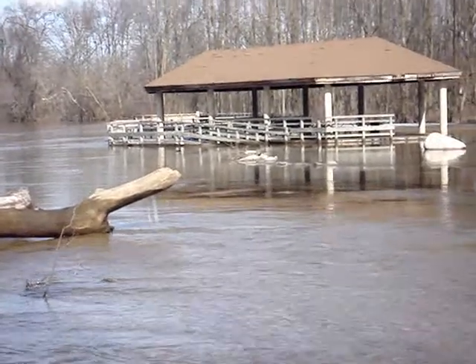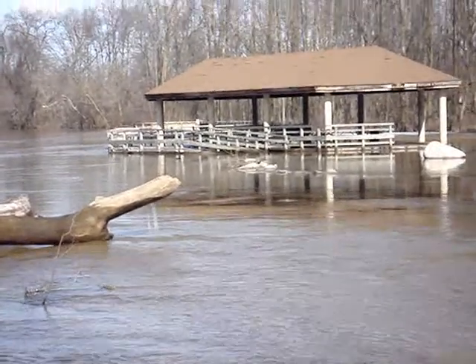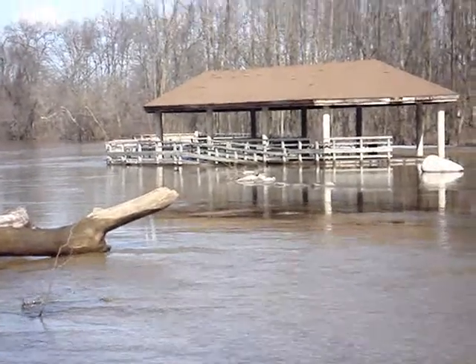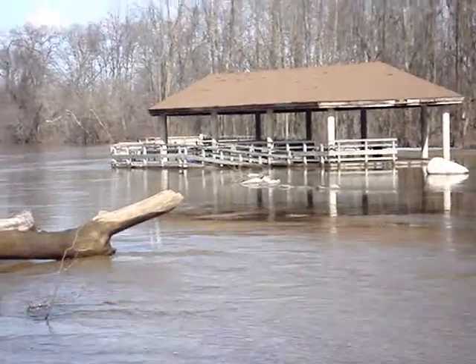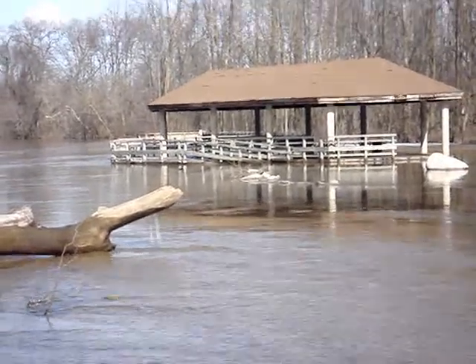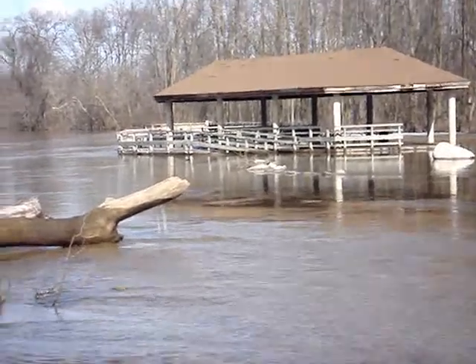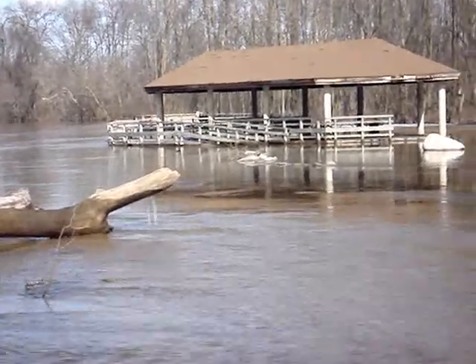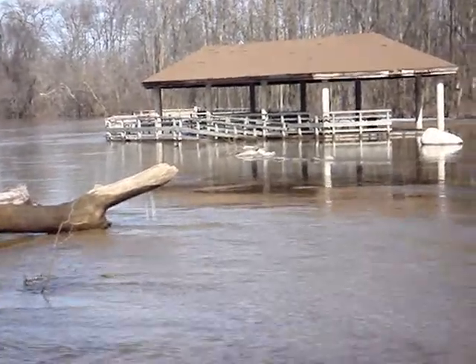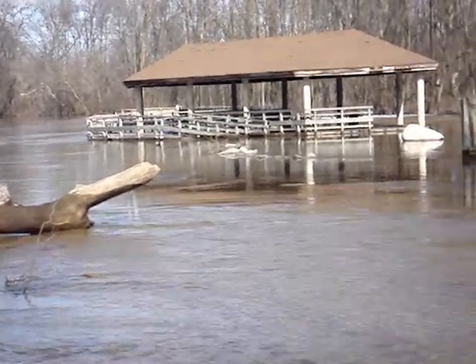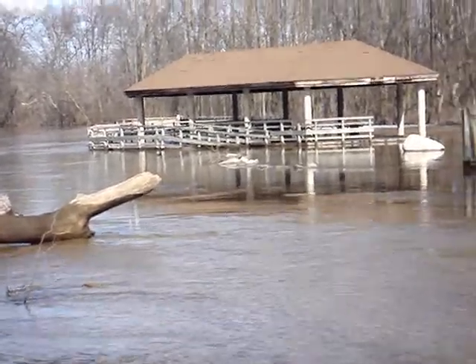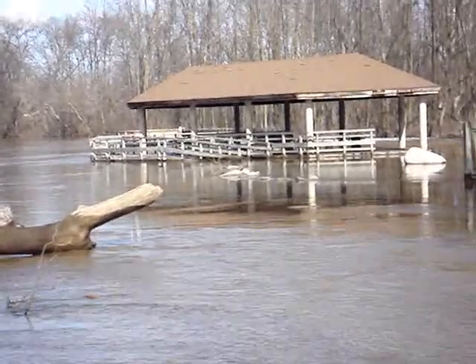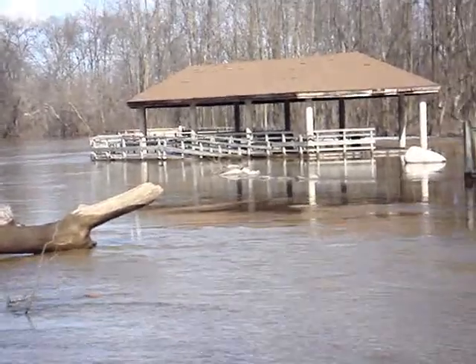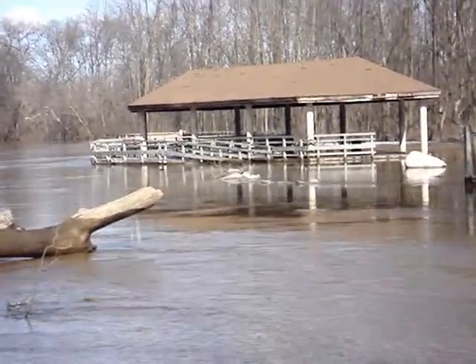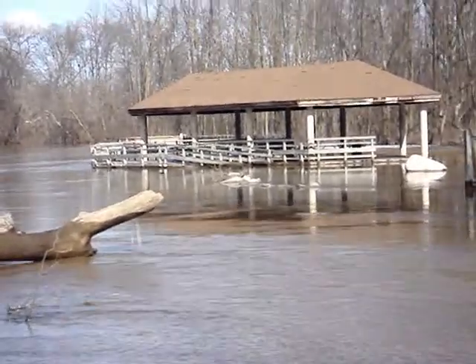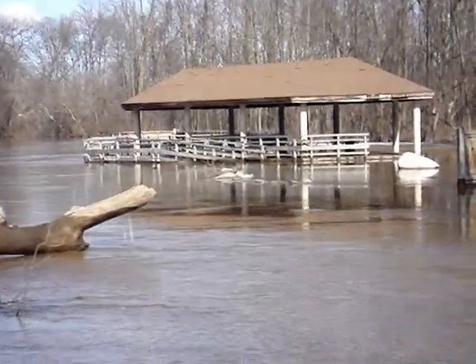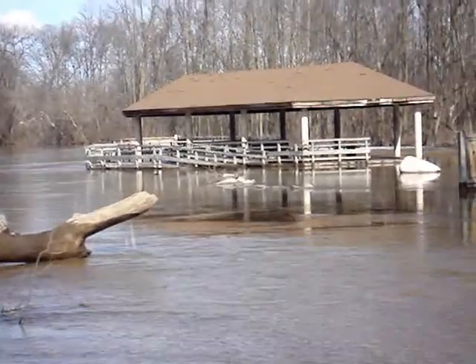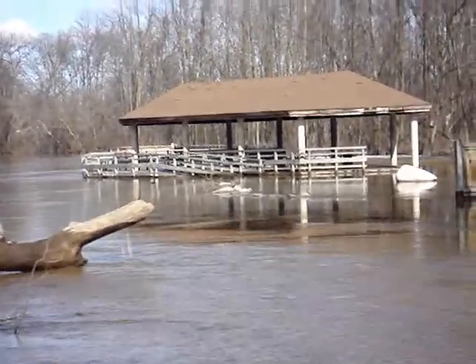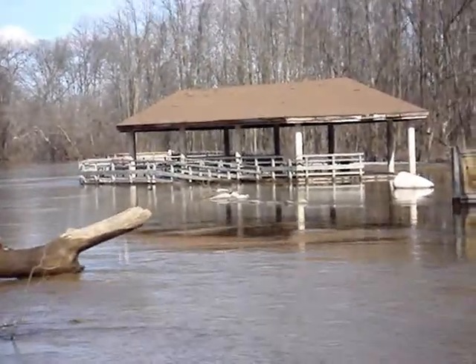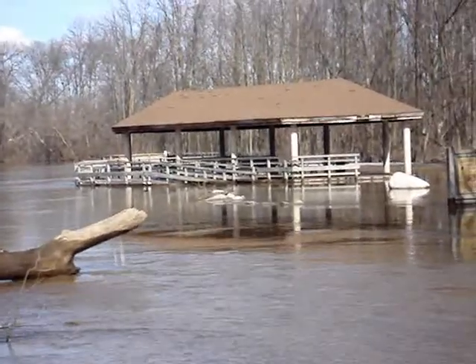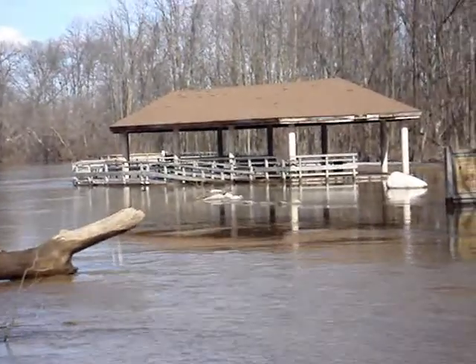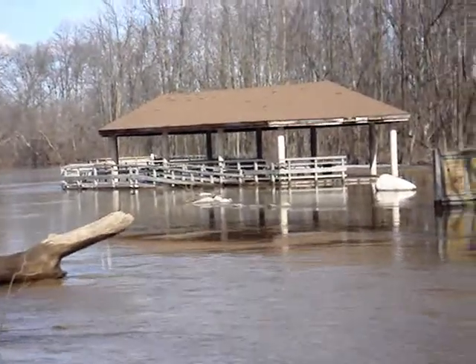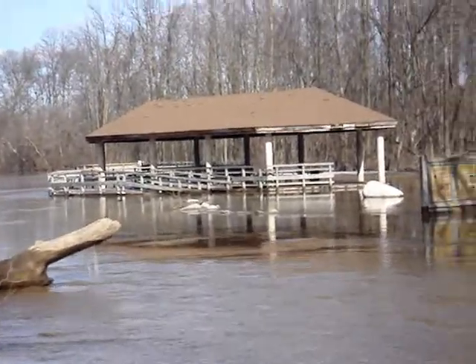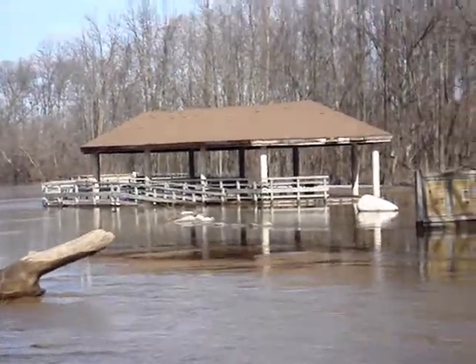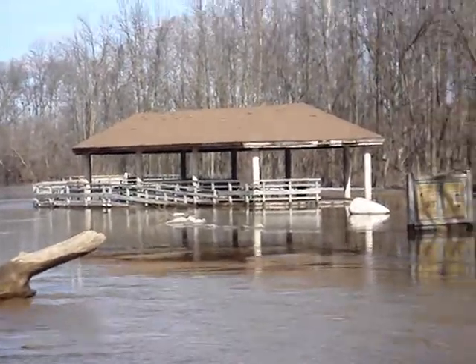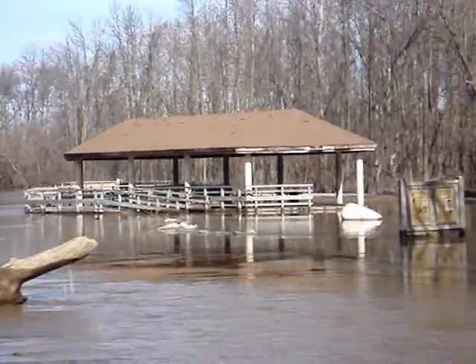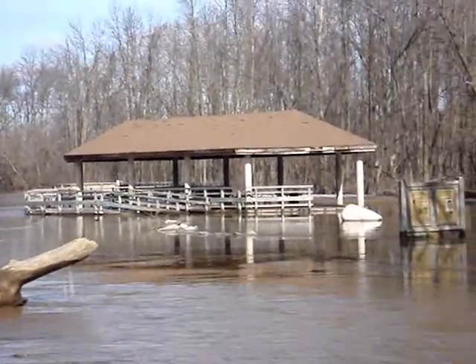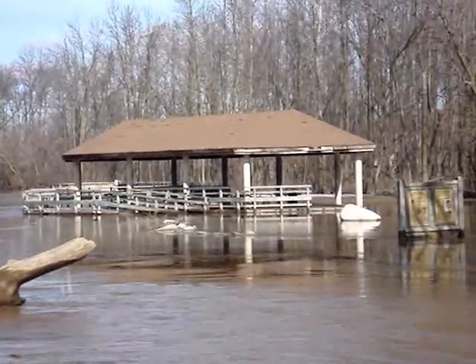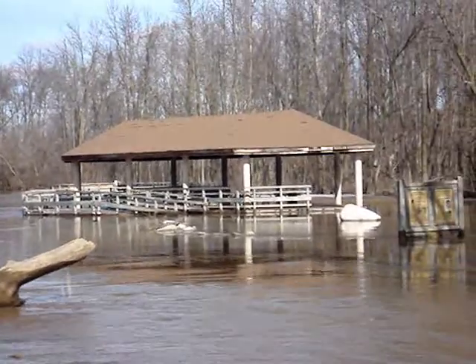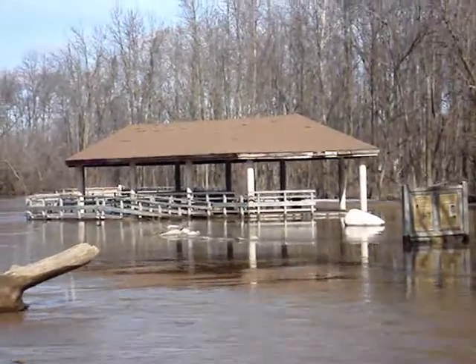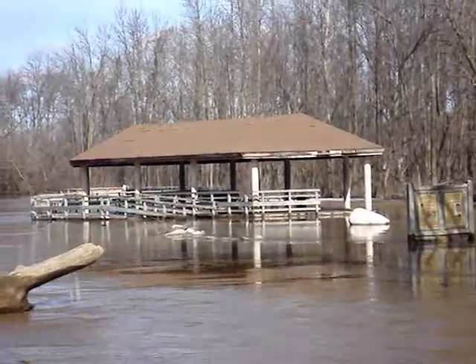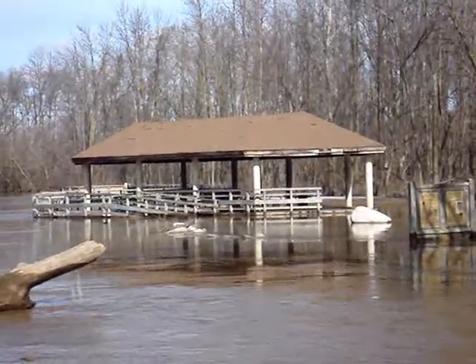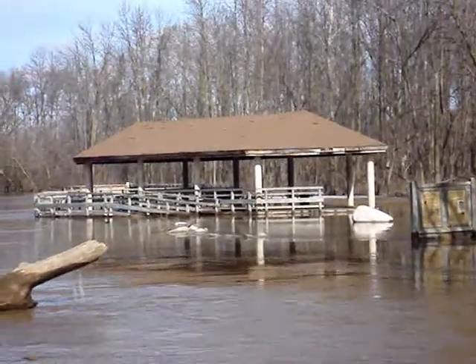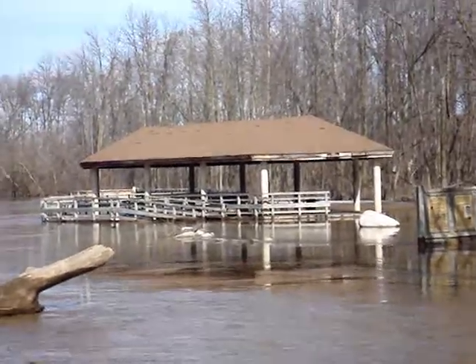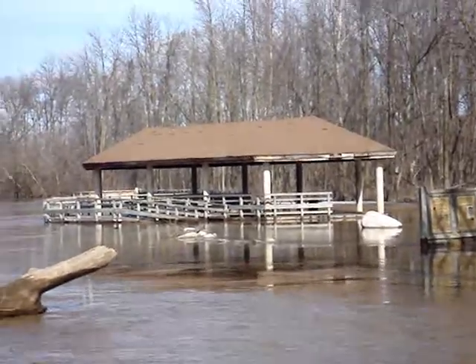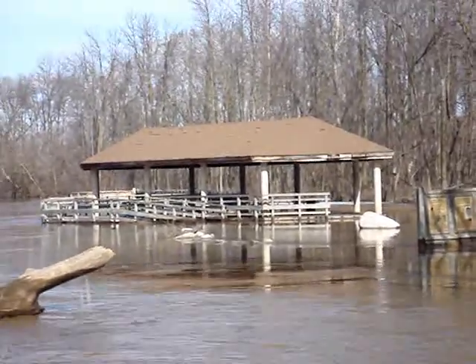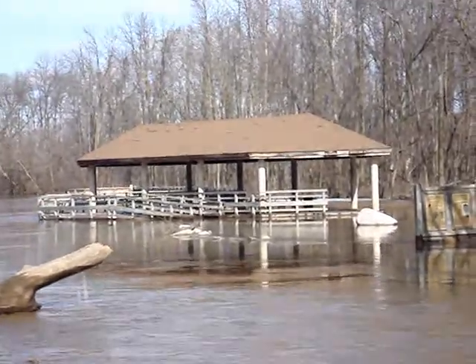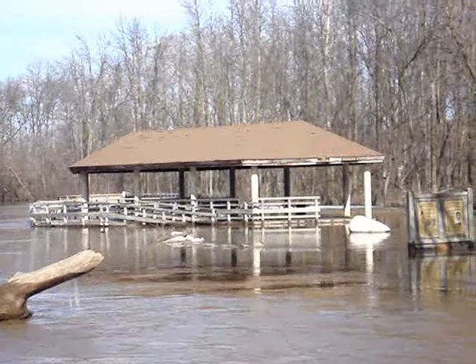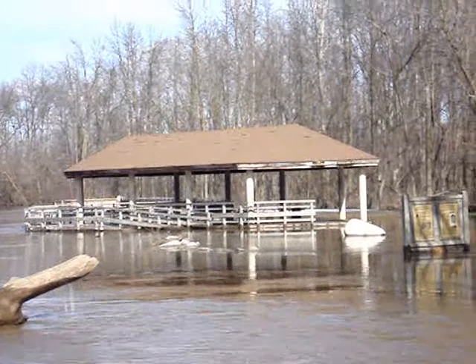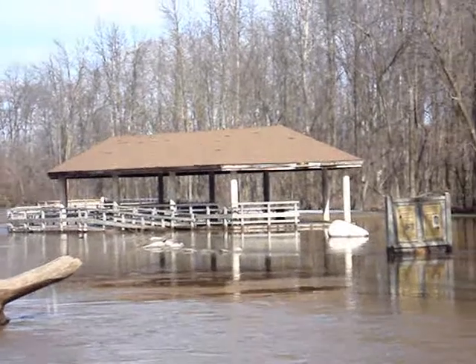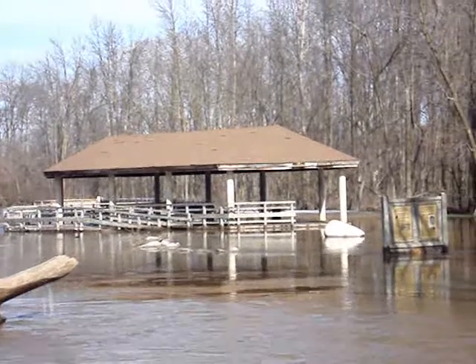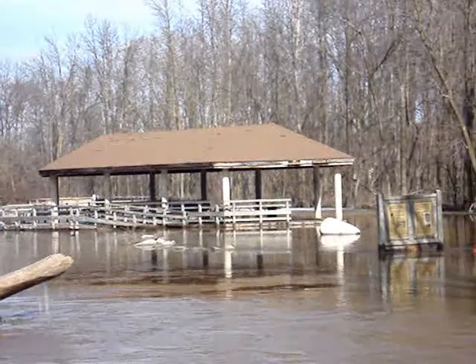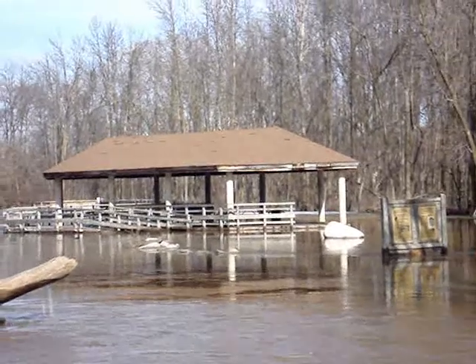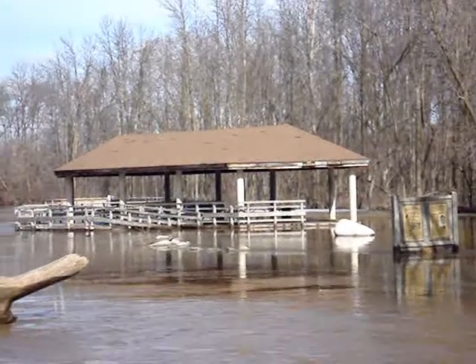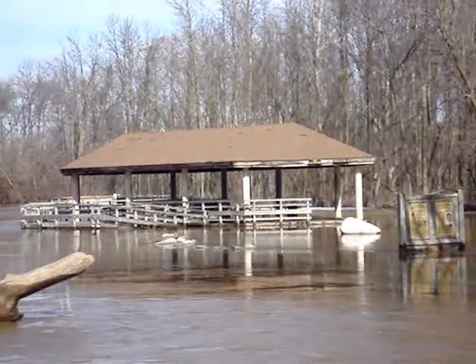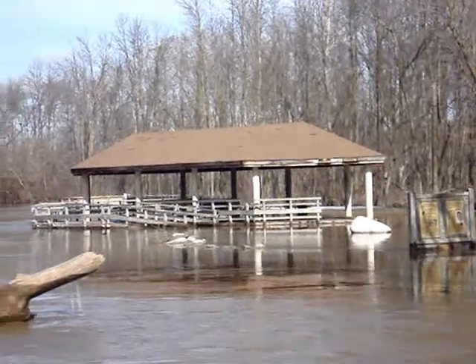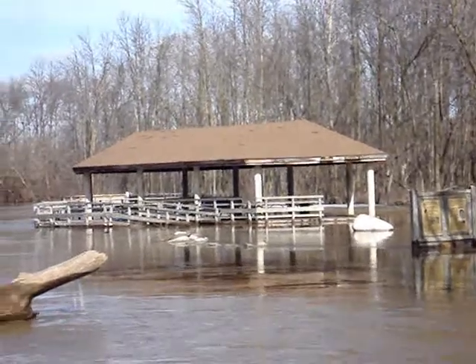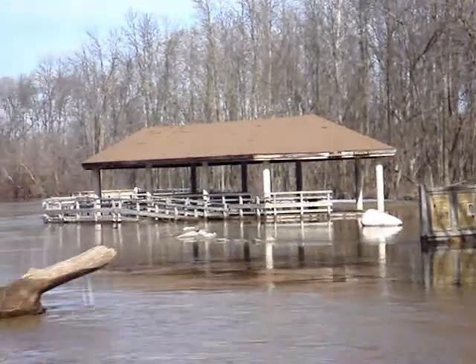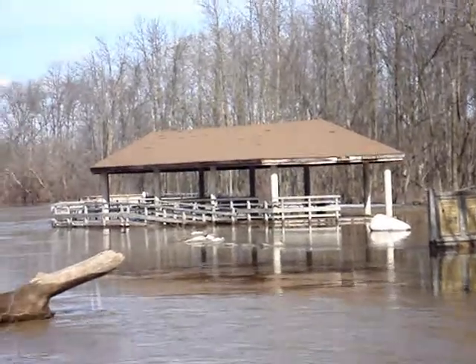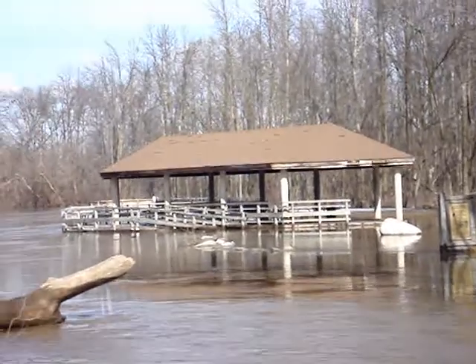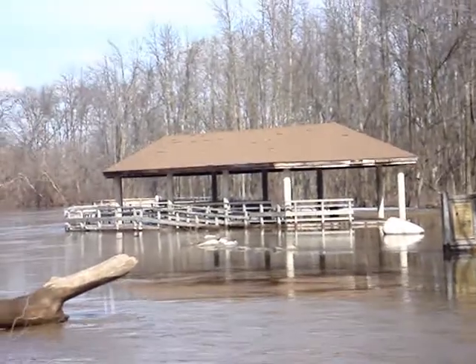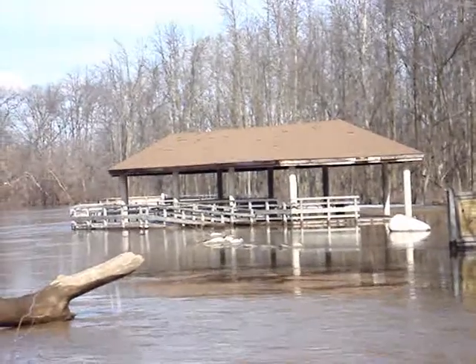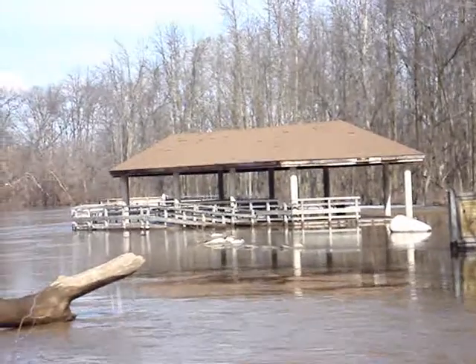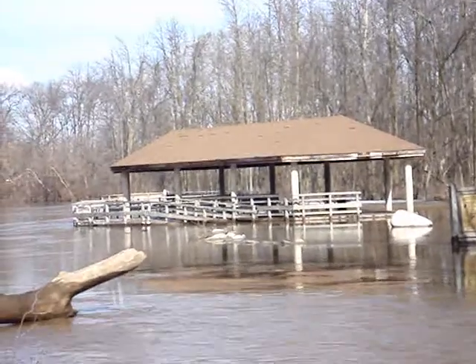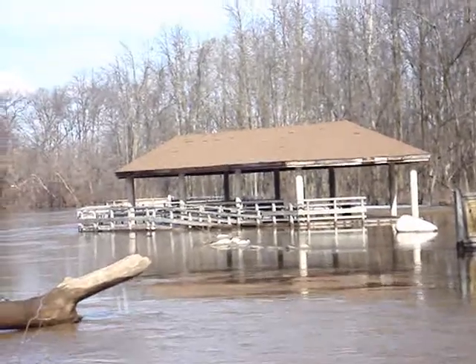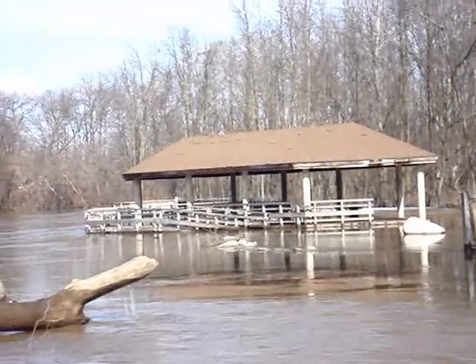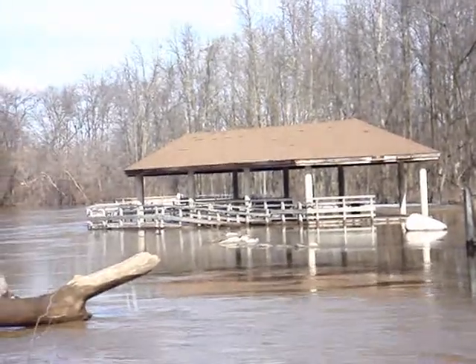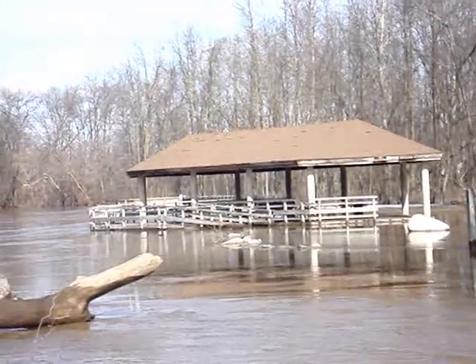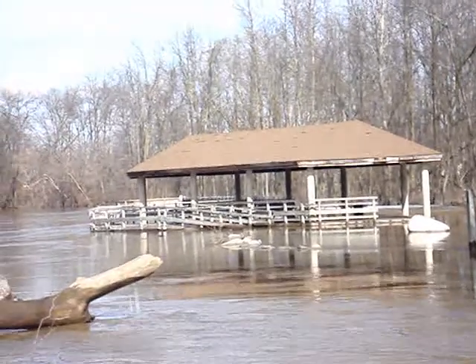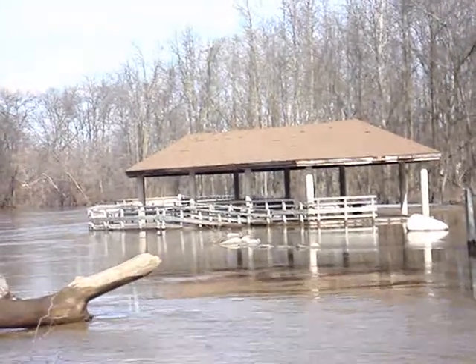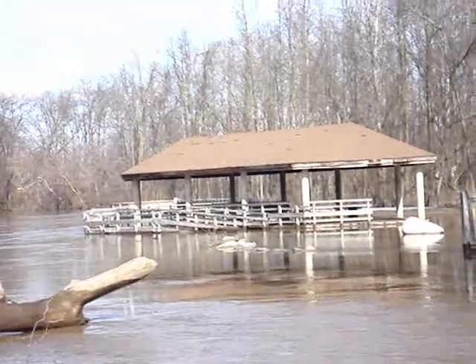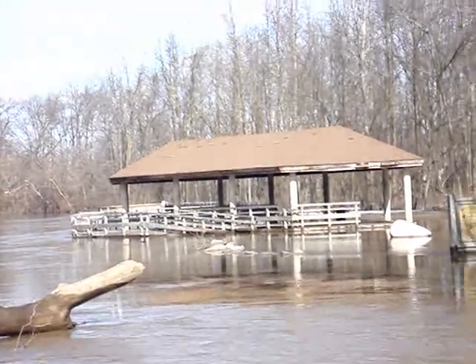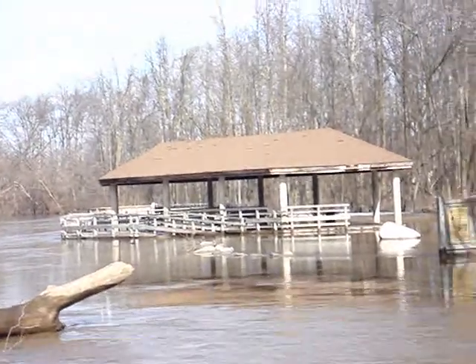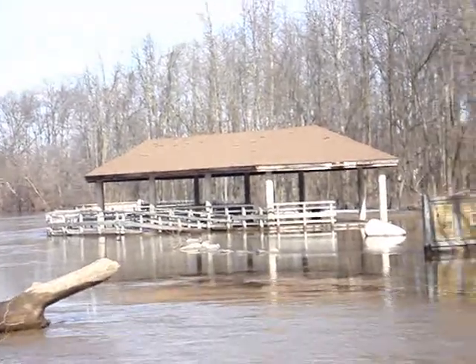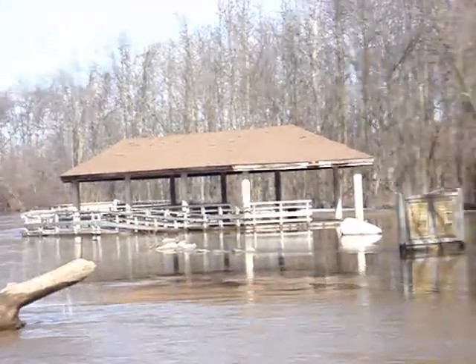I would not have believed it if I hadn't seen it, but the pavilion is inundated with water.